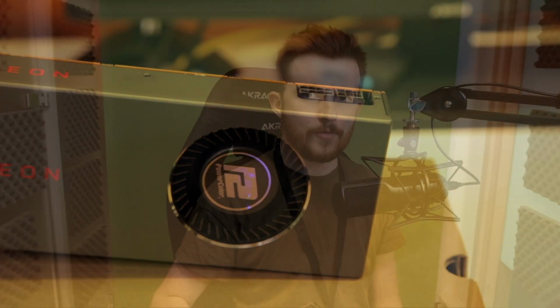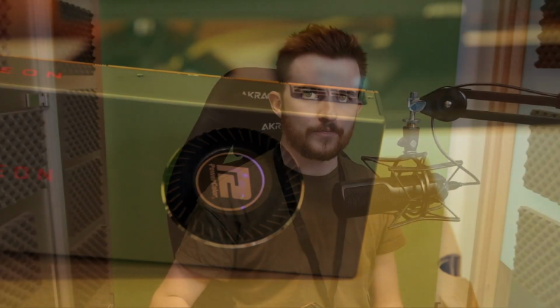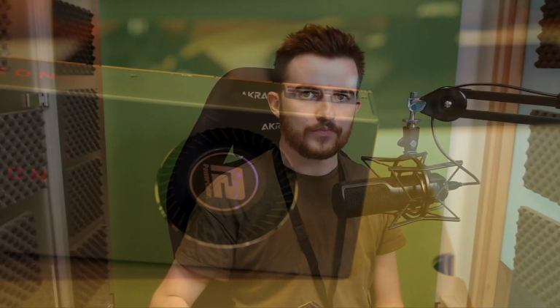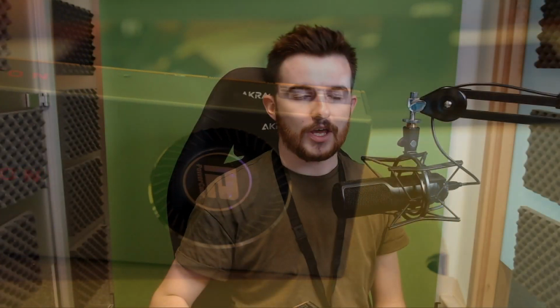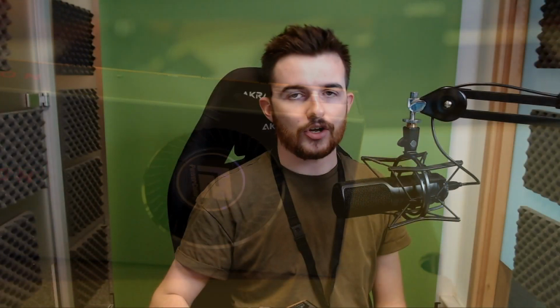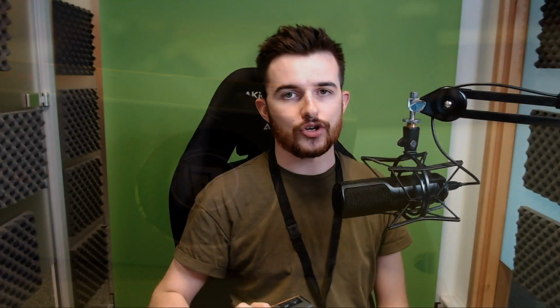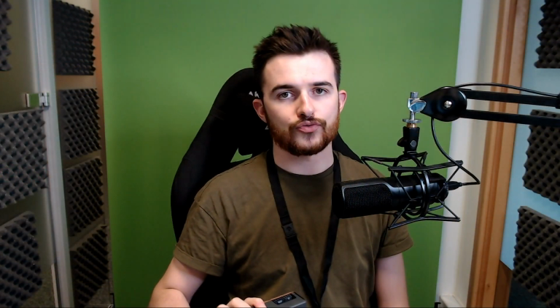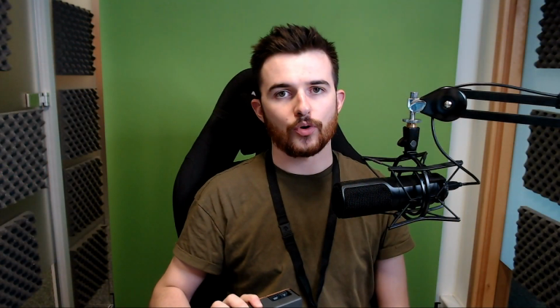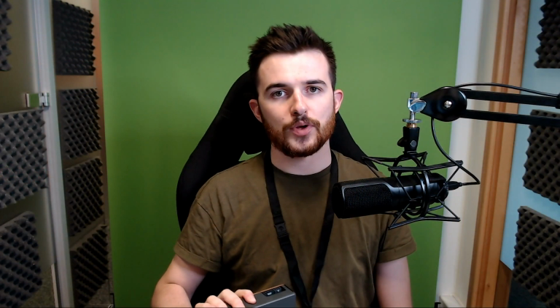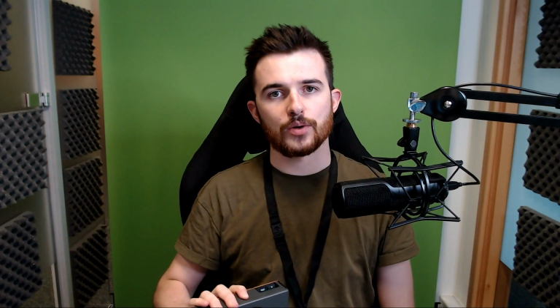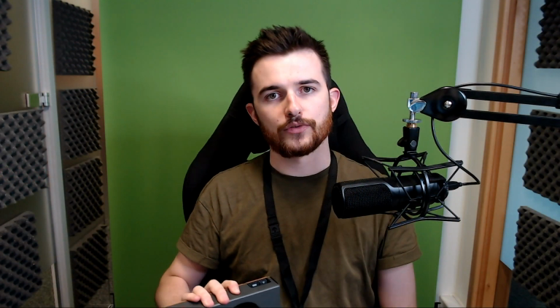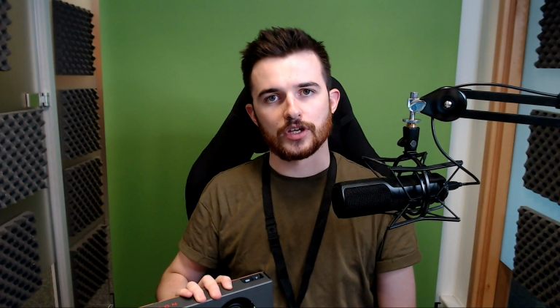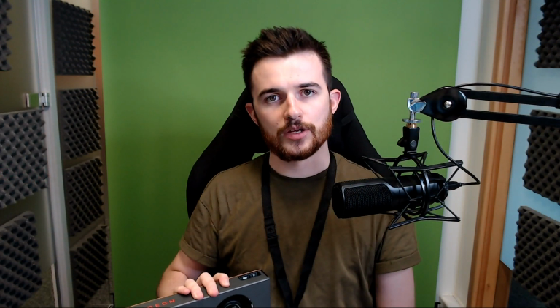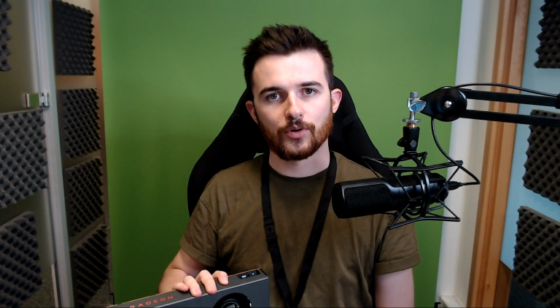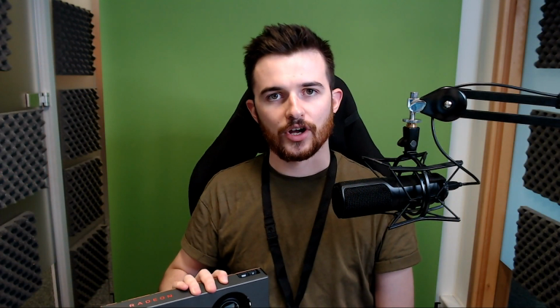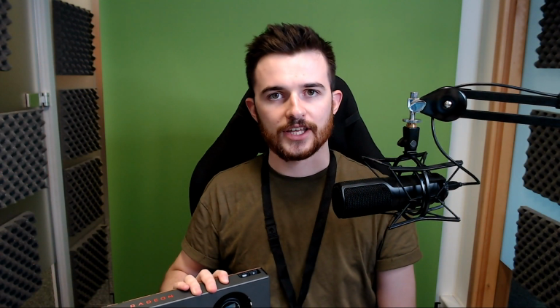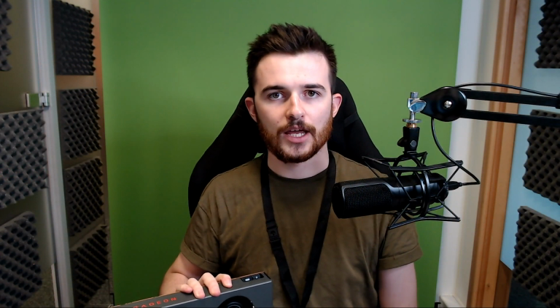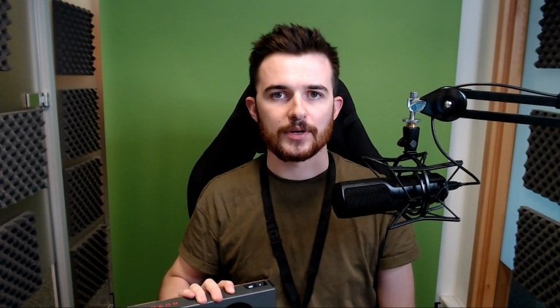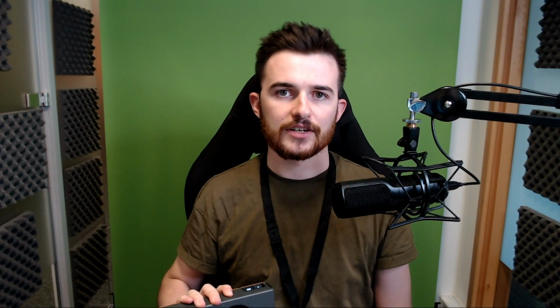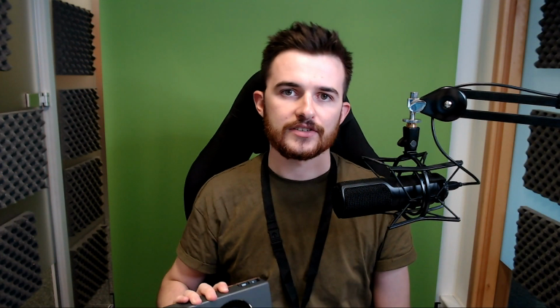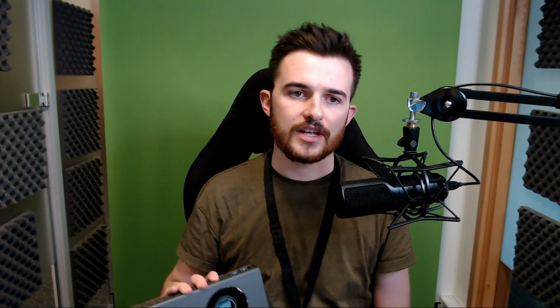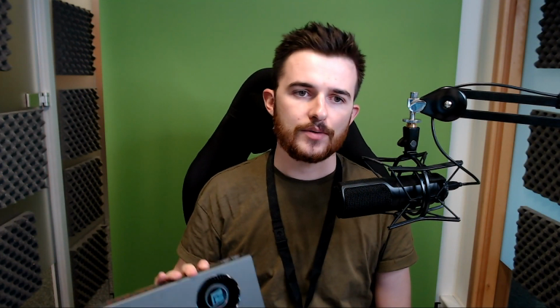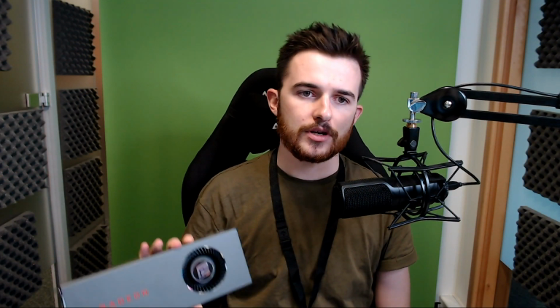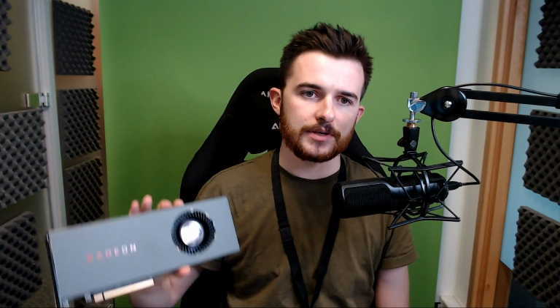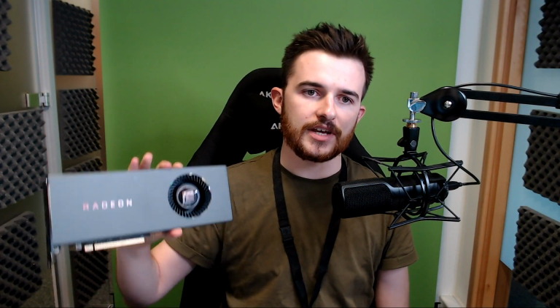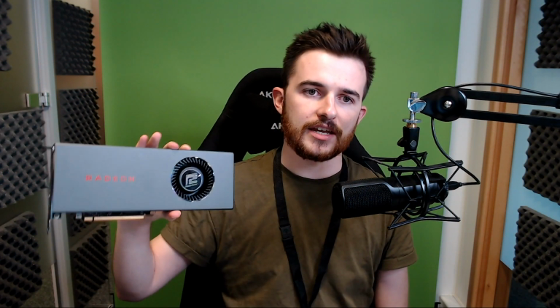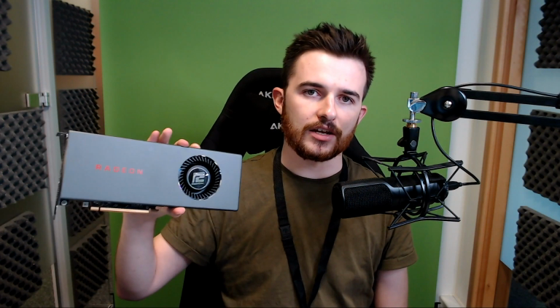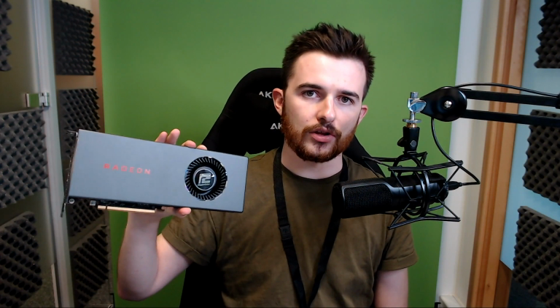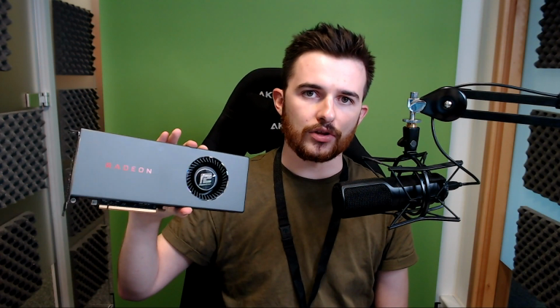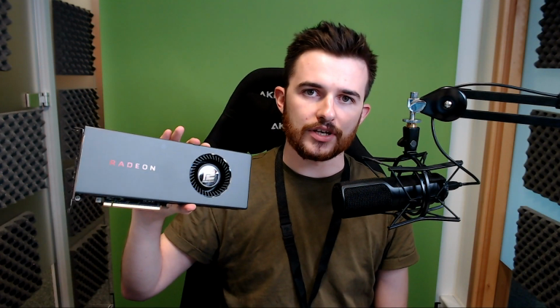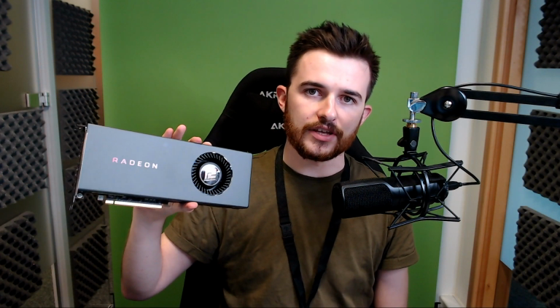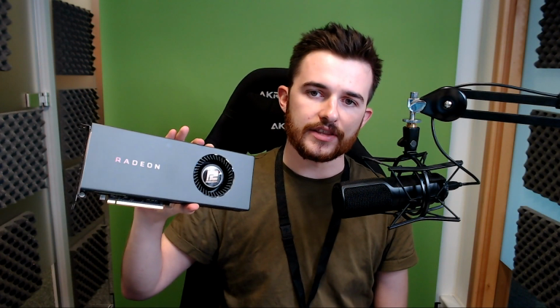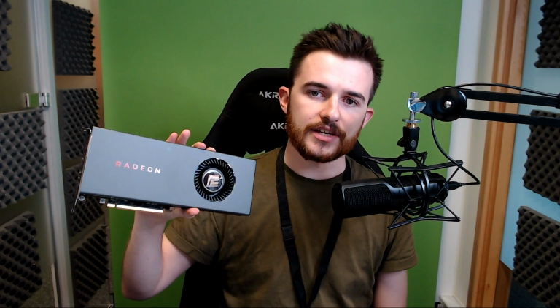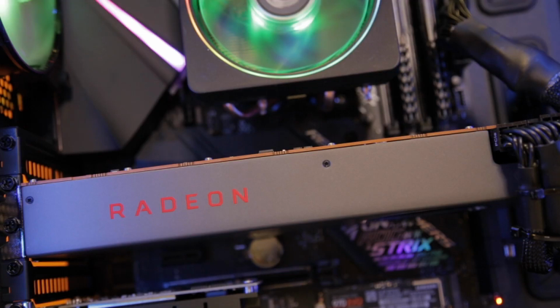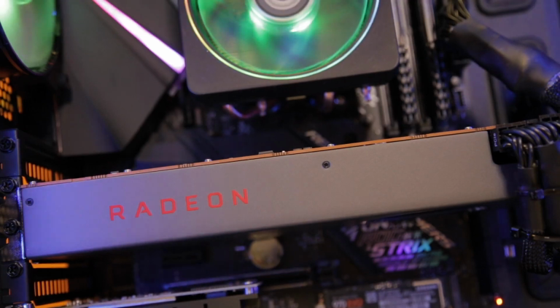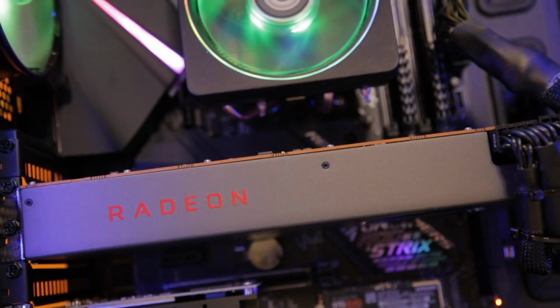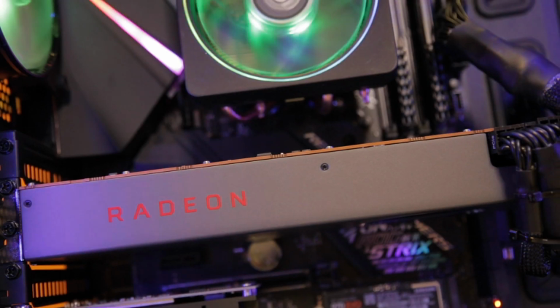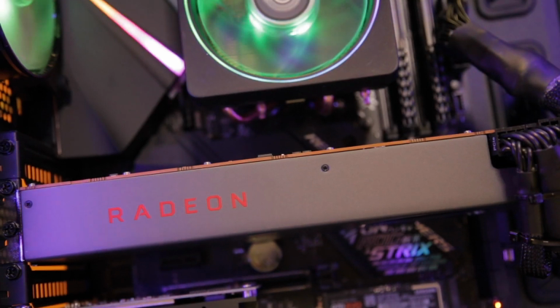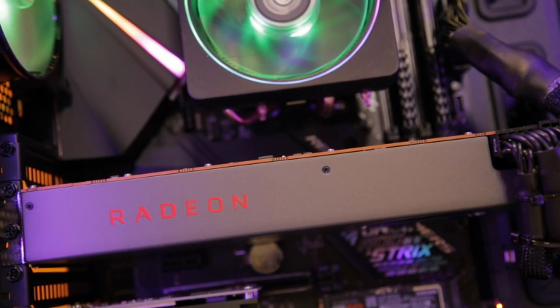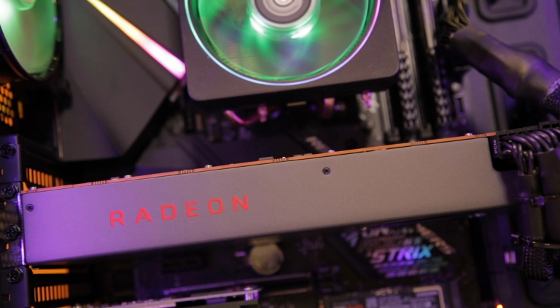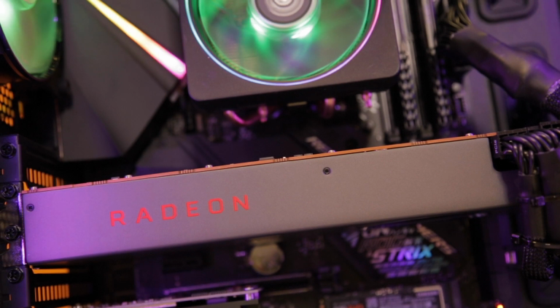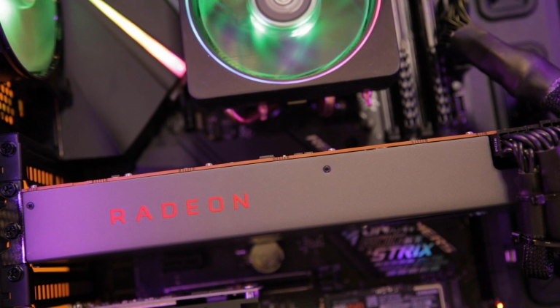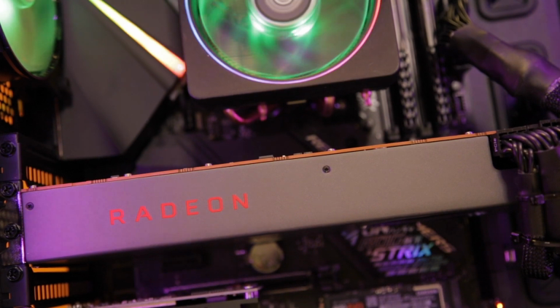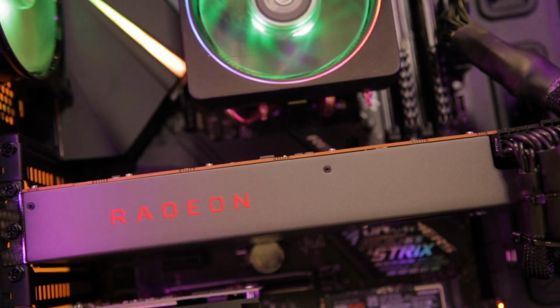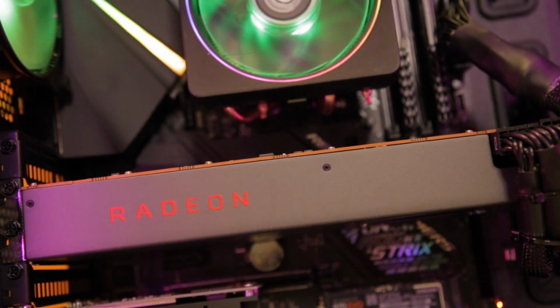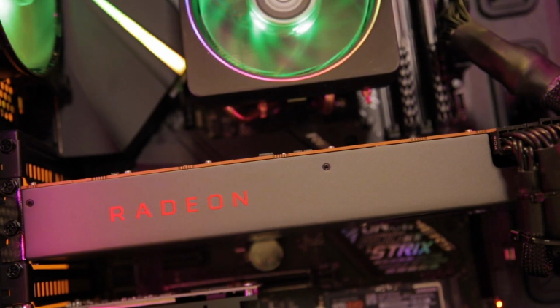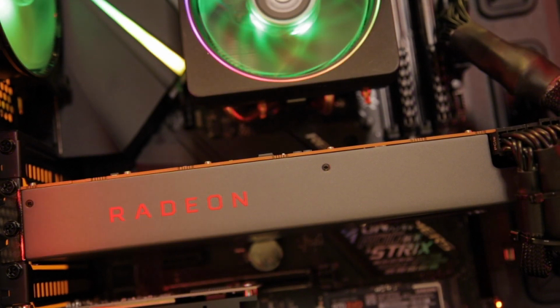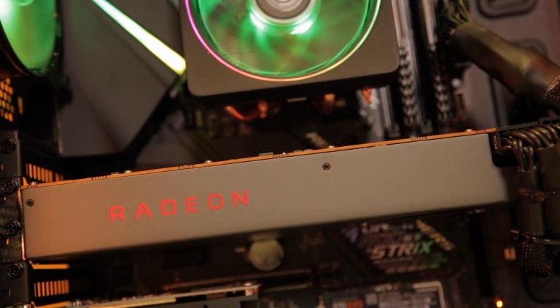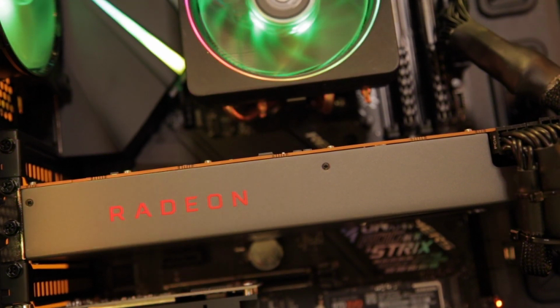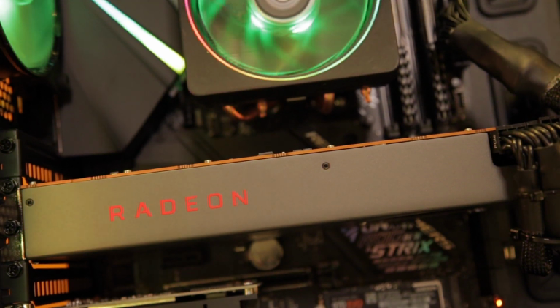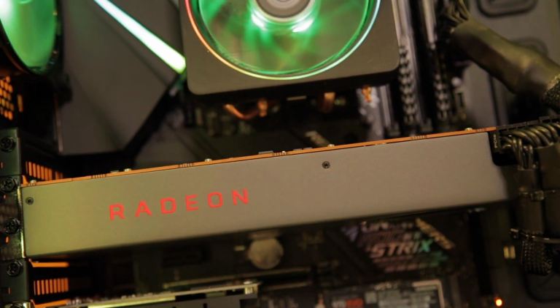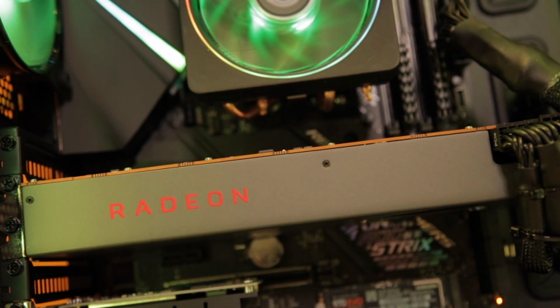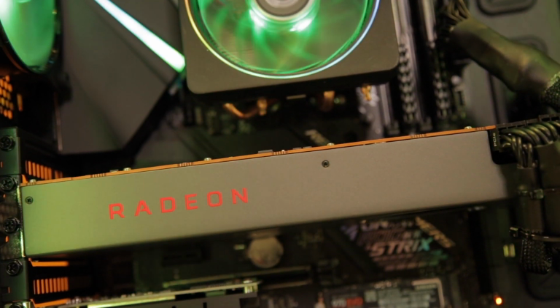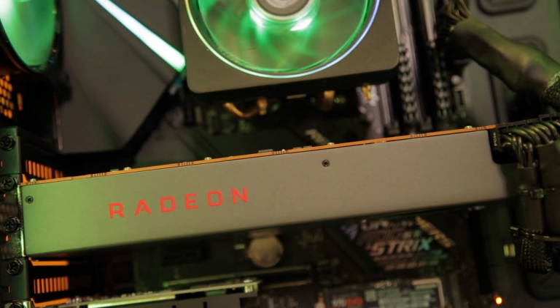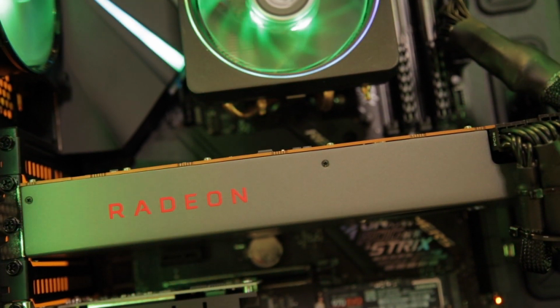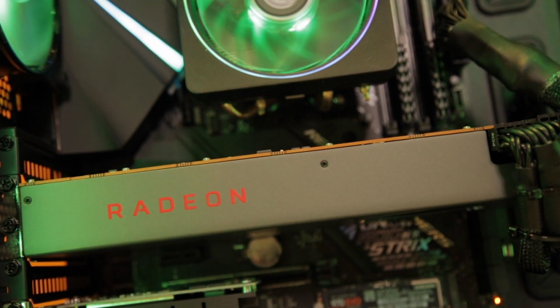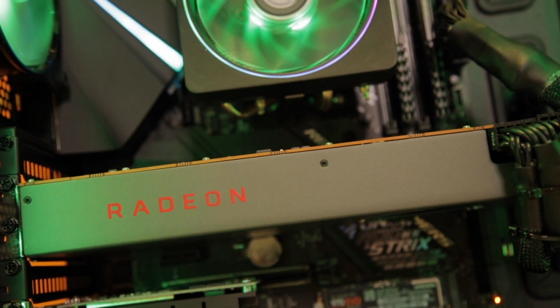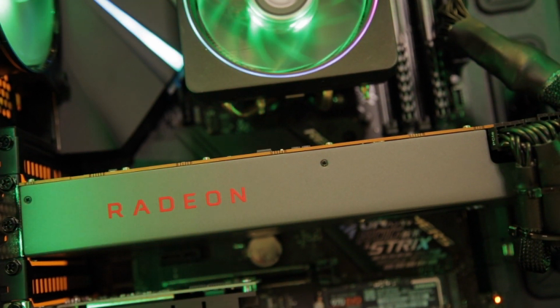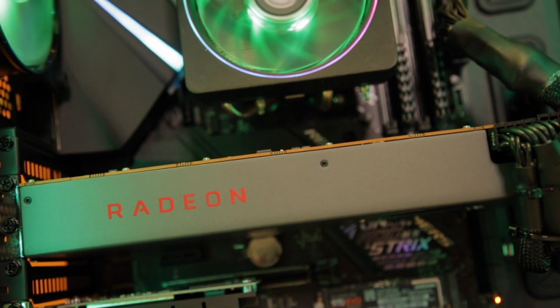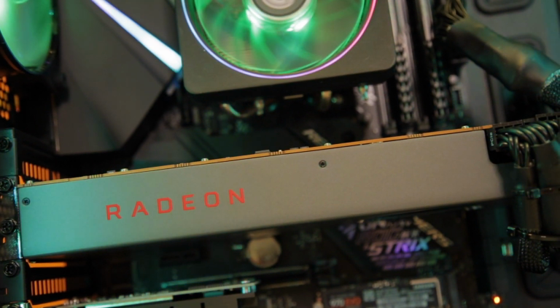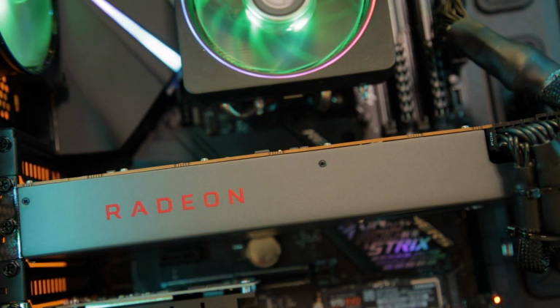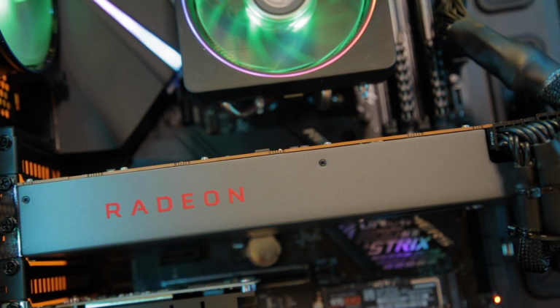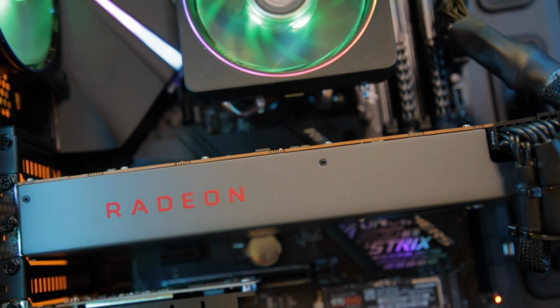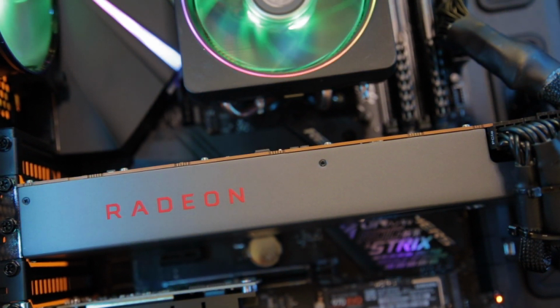Hey guys, Rob here with Ebuyer Gaming. Today we're going to be taking a look at the Radeon RX 5700 graphics card.